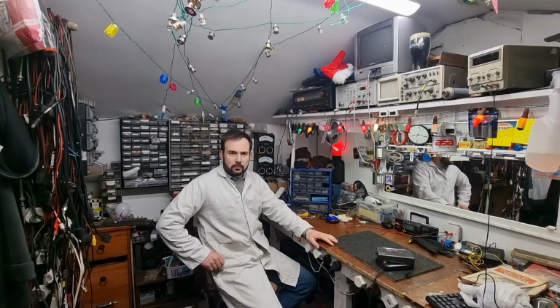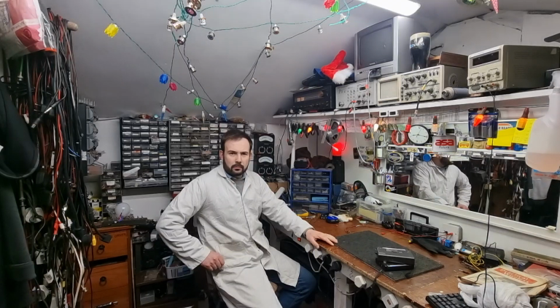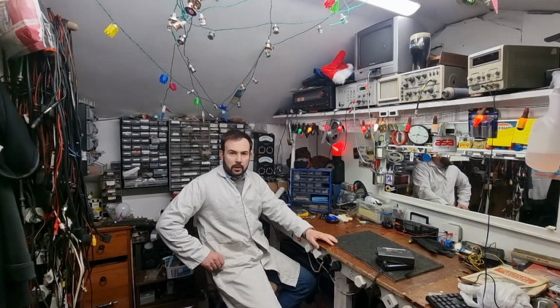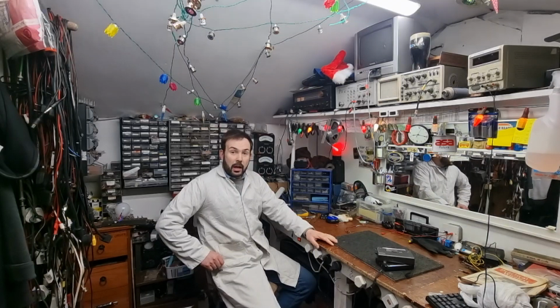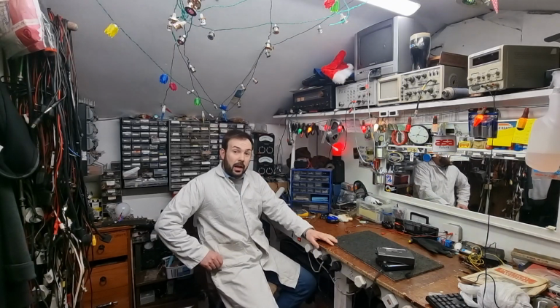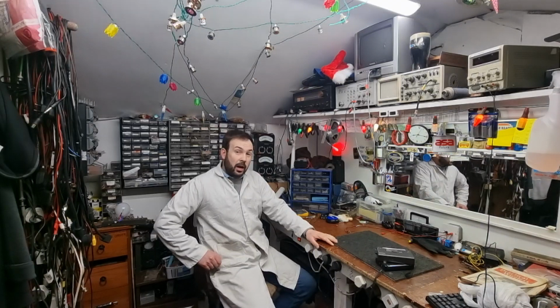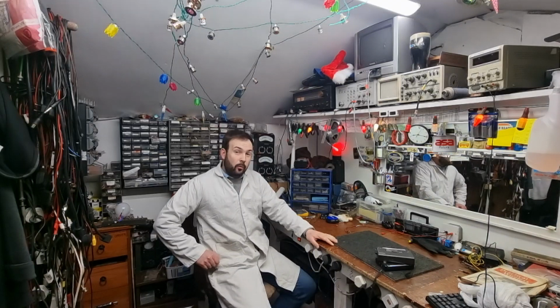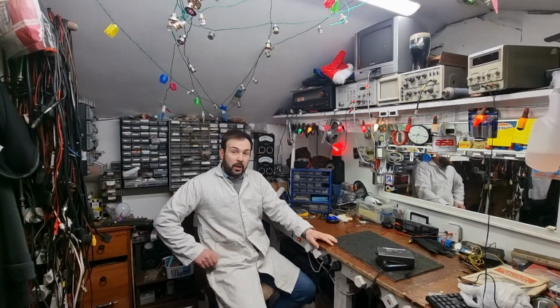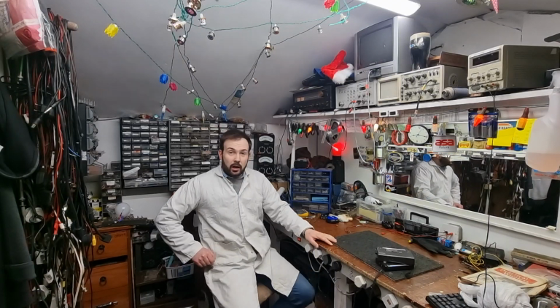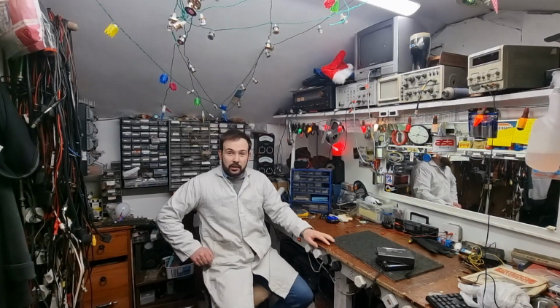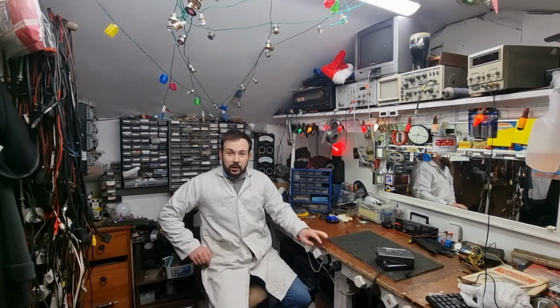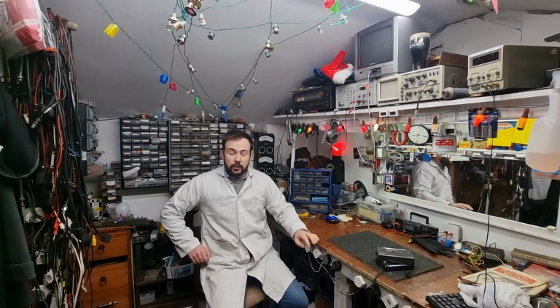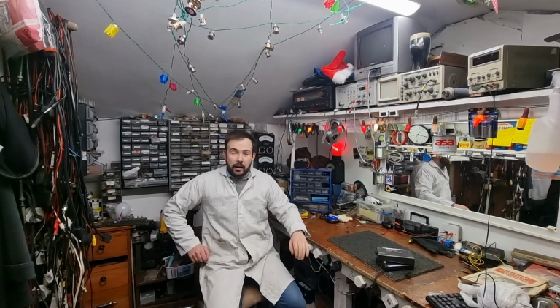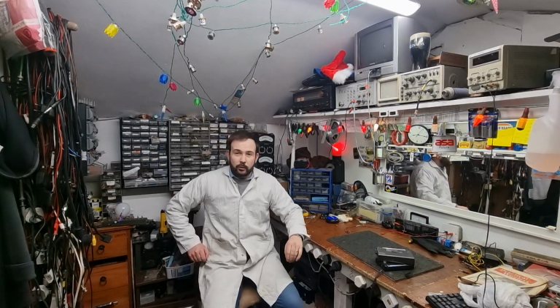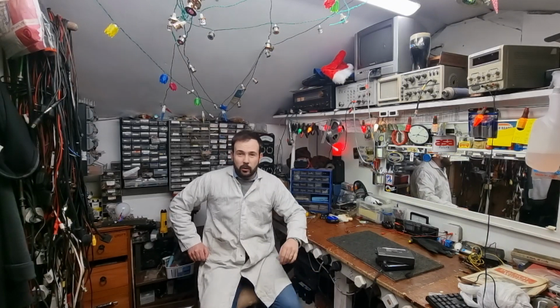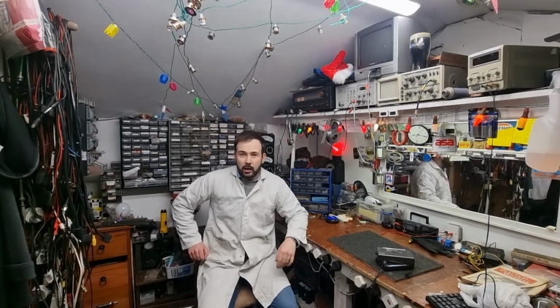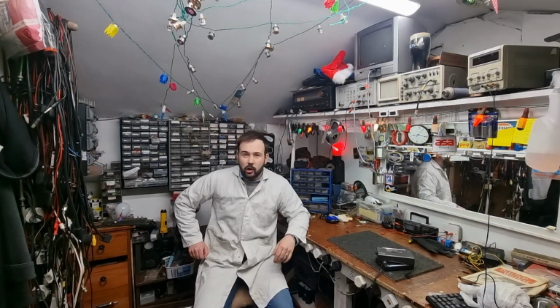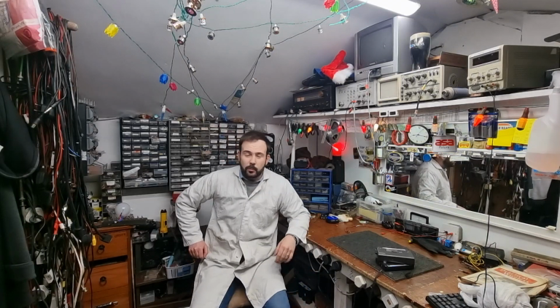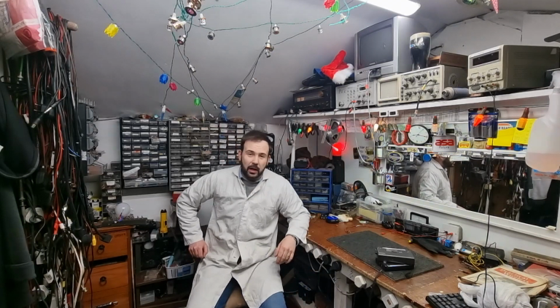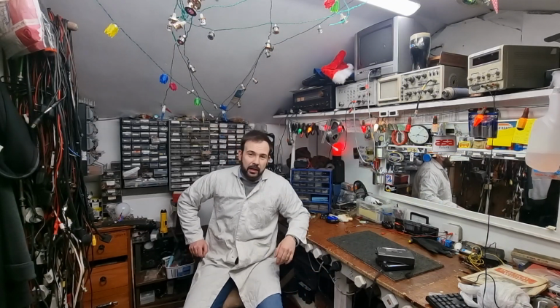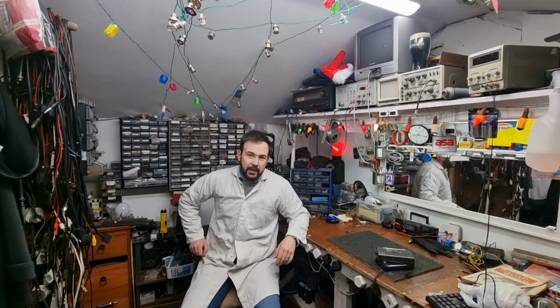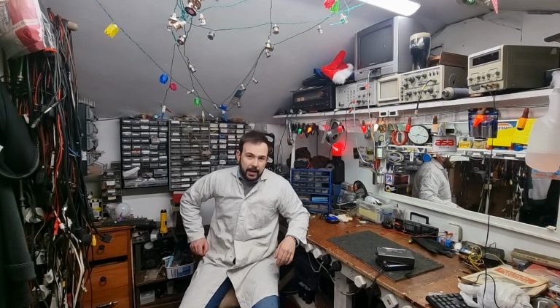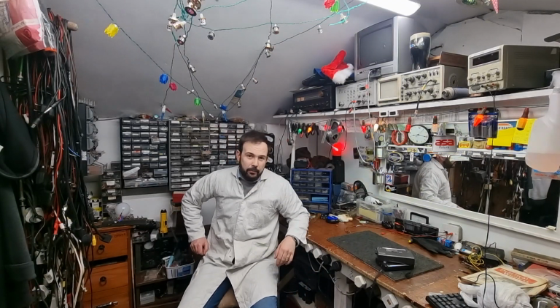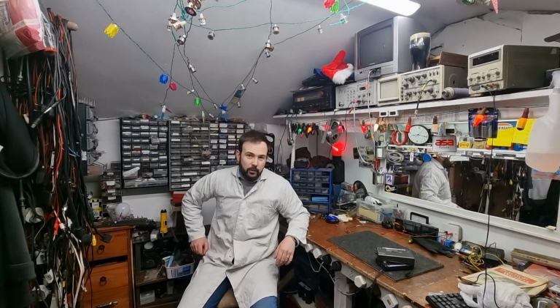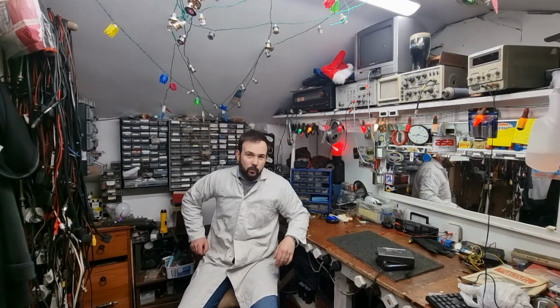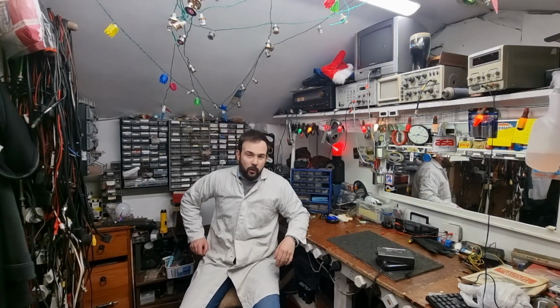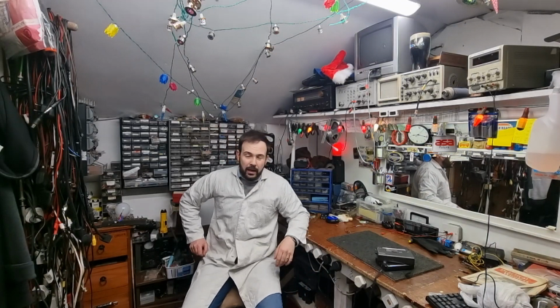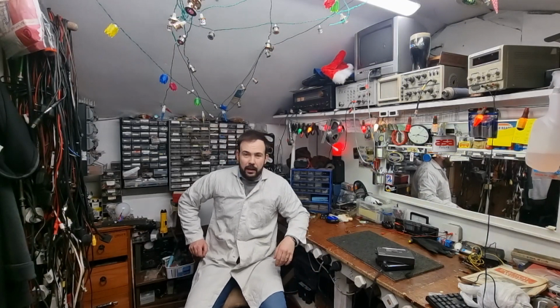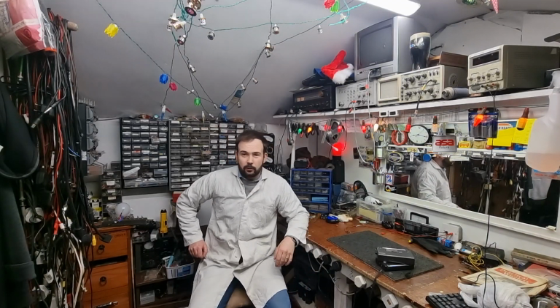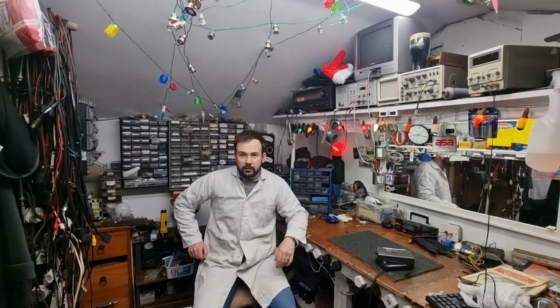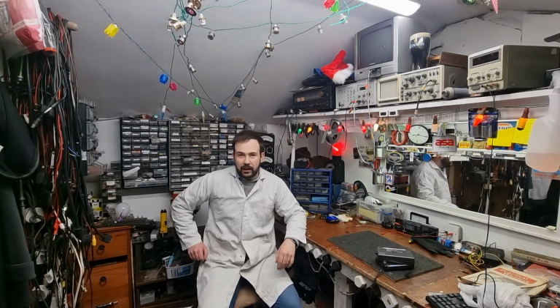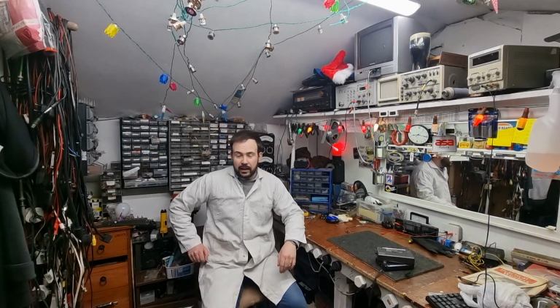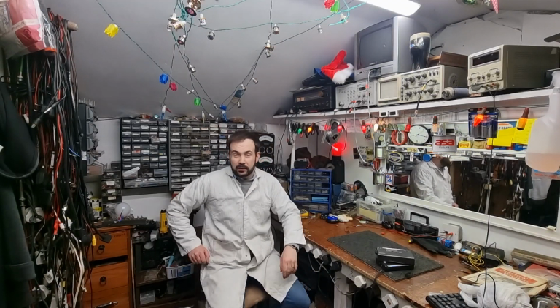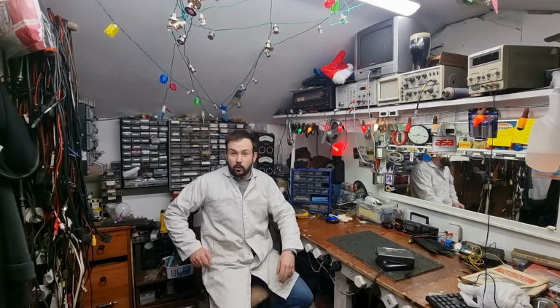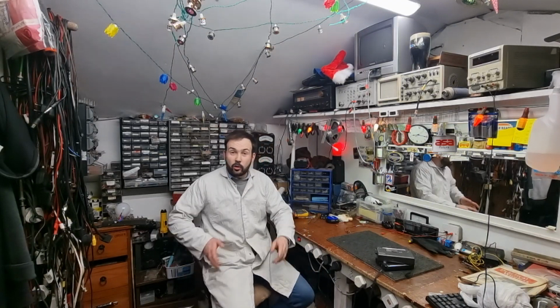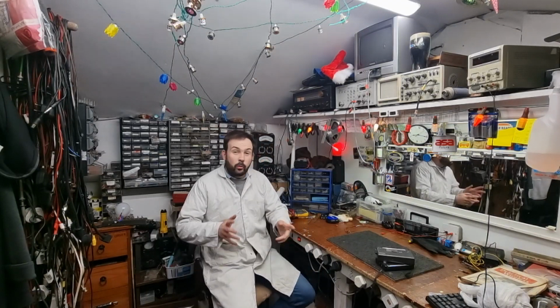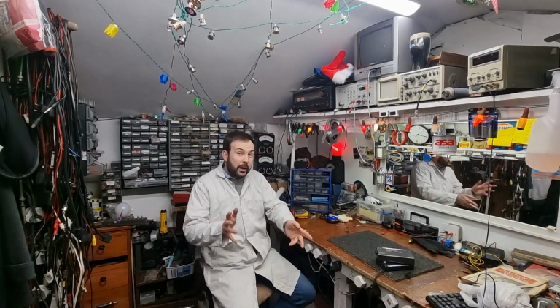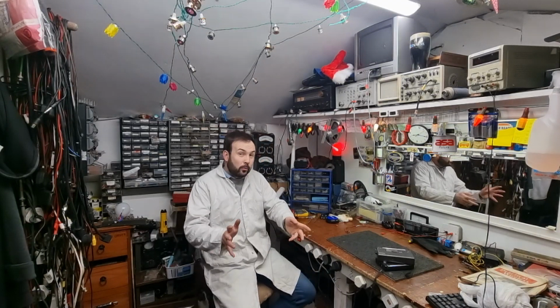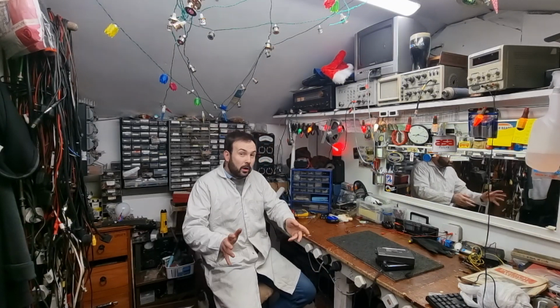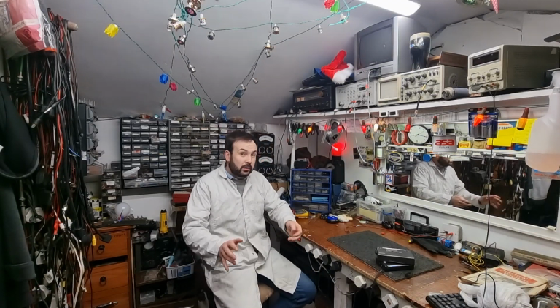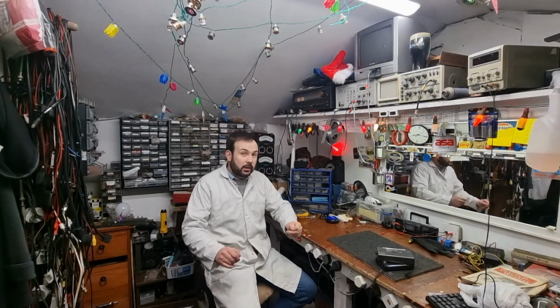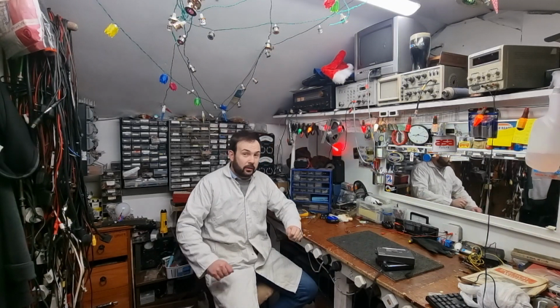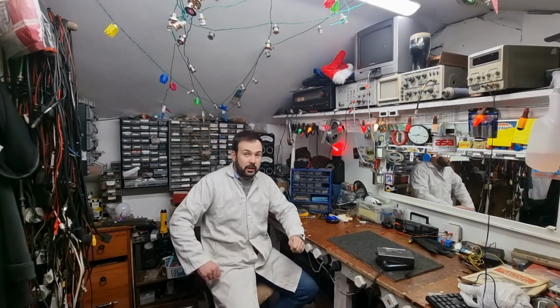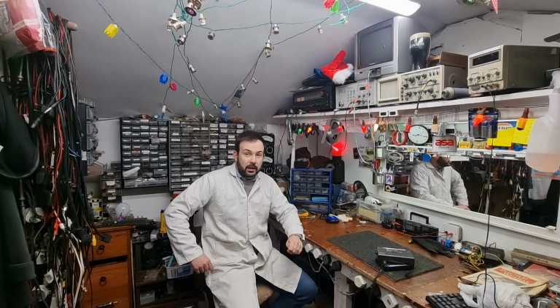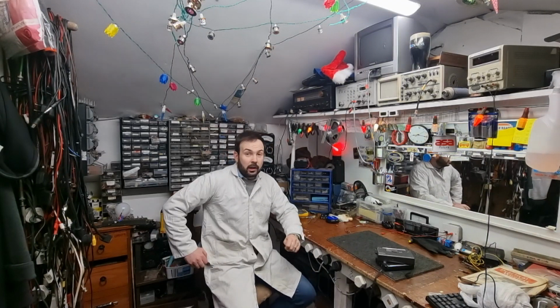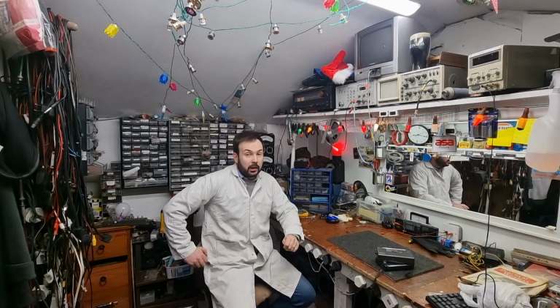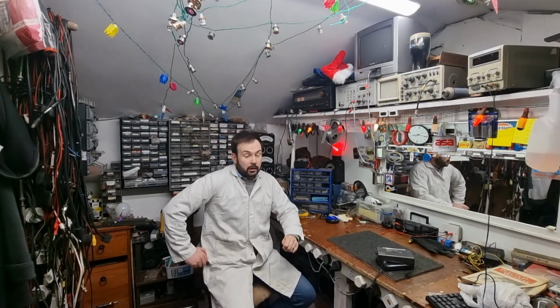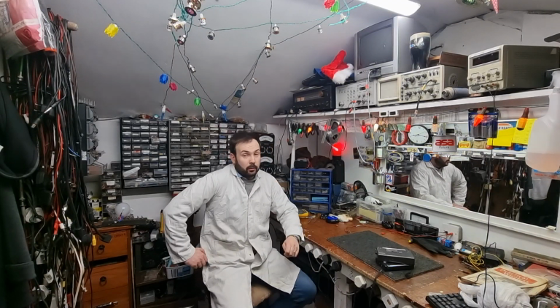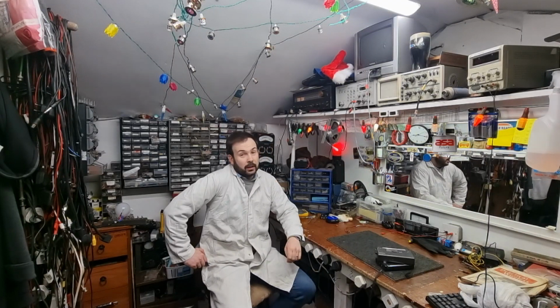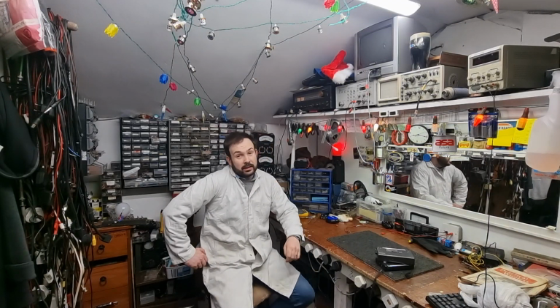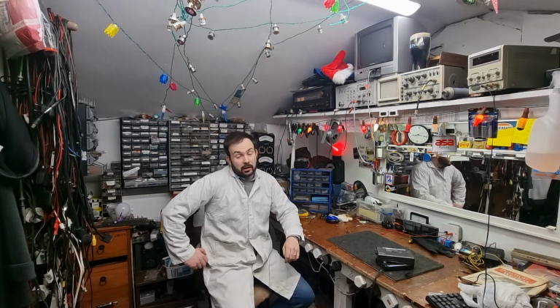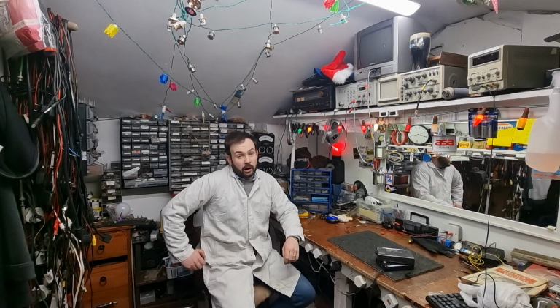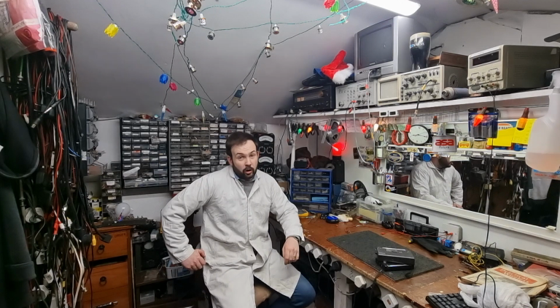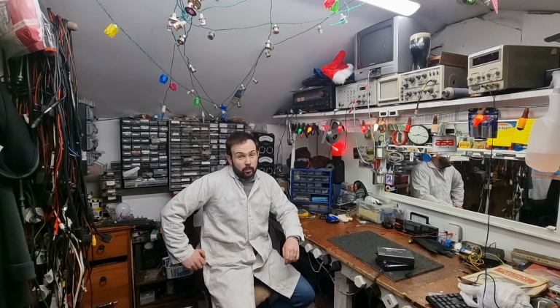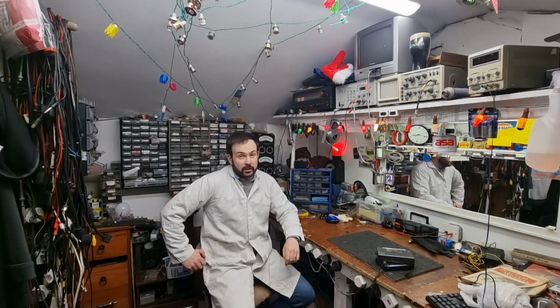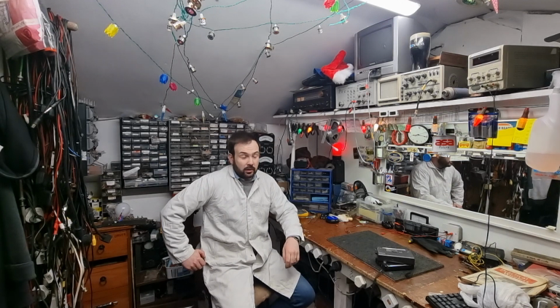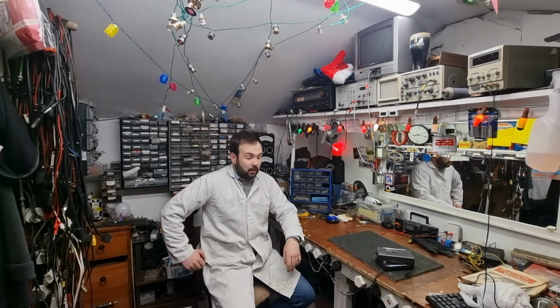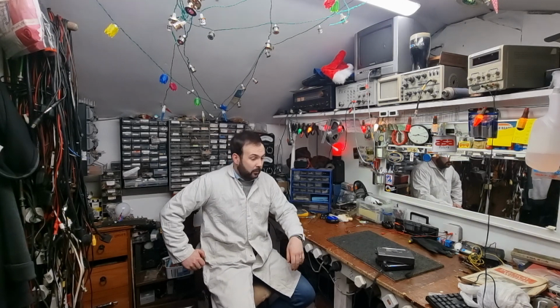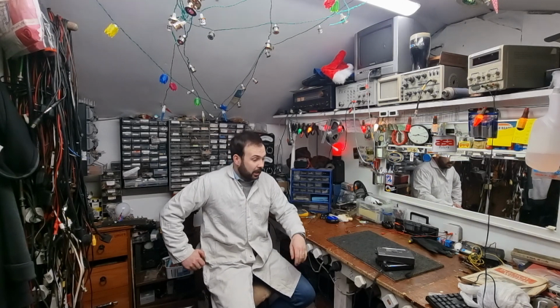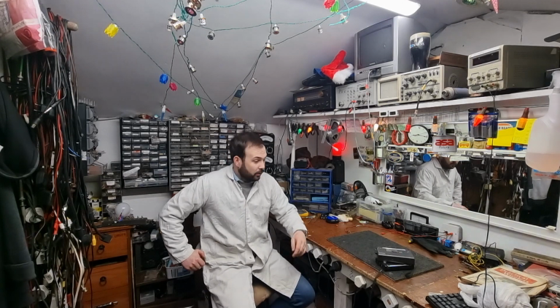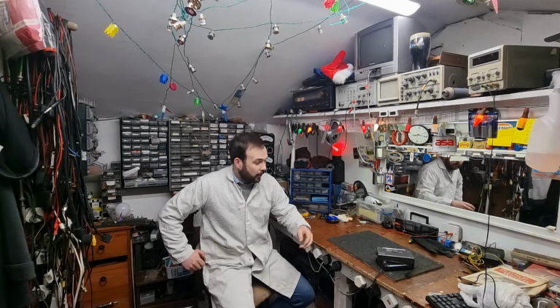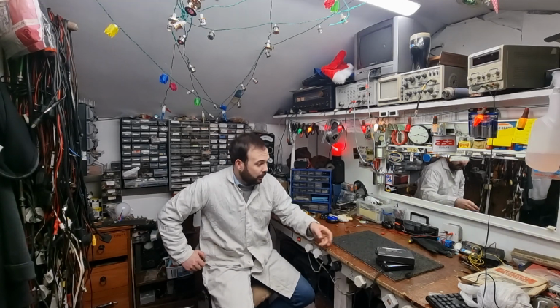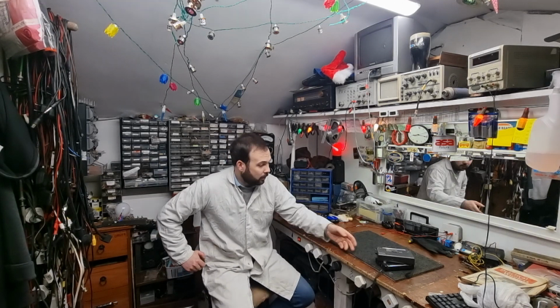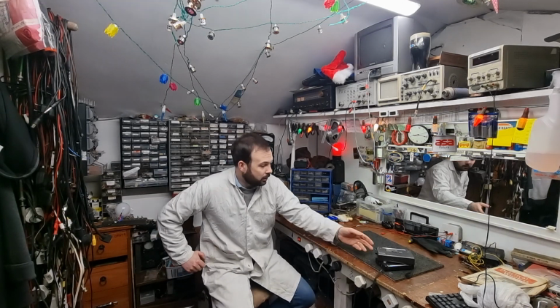How are we all doing everyone? I hope you are keeping well out there. So a quick one tonight, but at least I hope it's going to be a quick one.